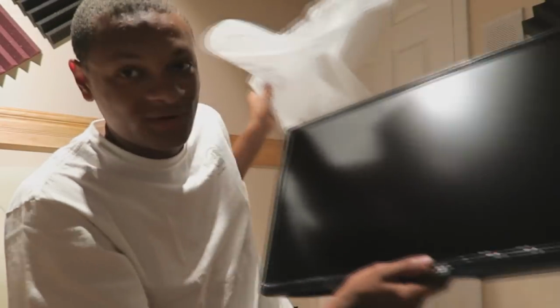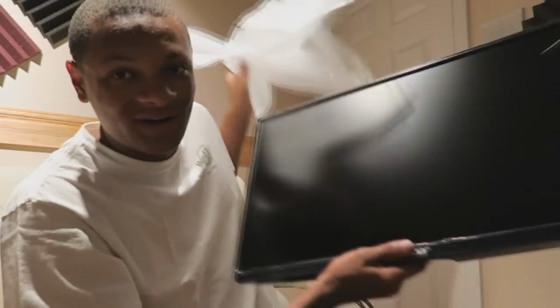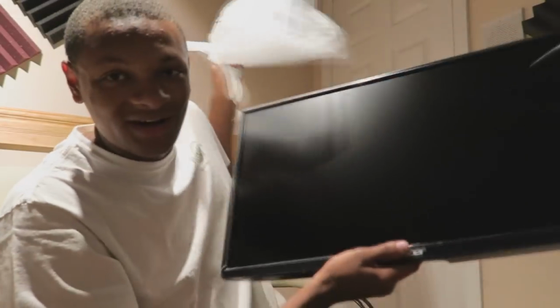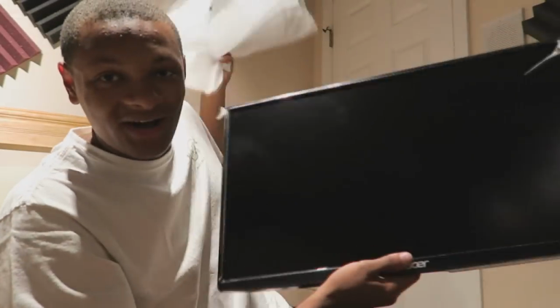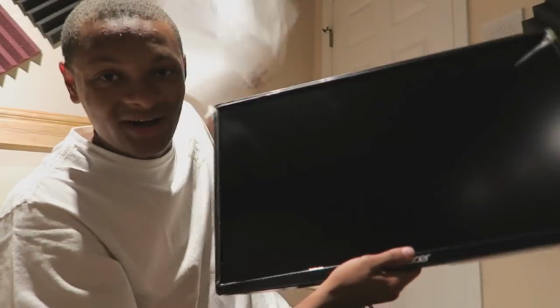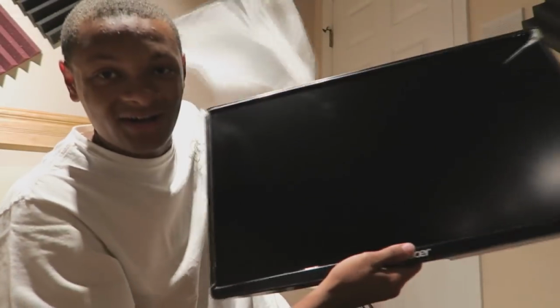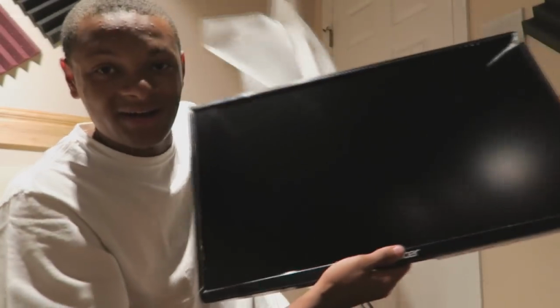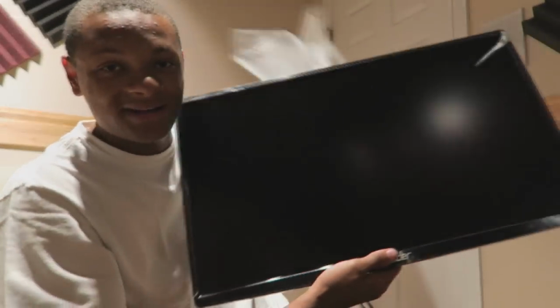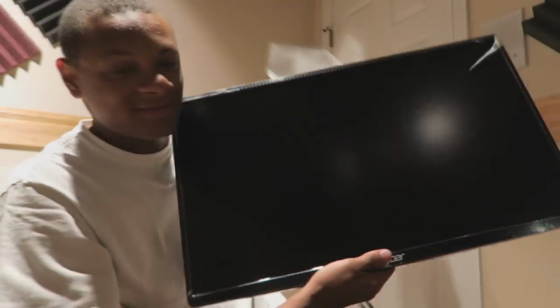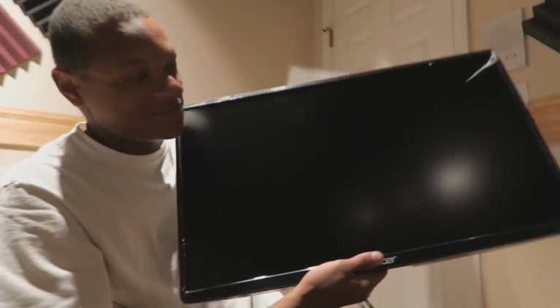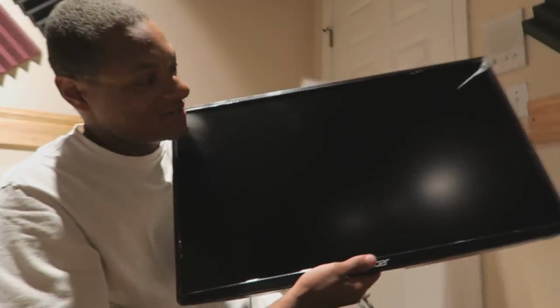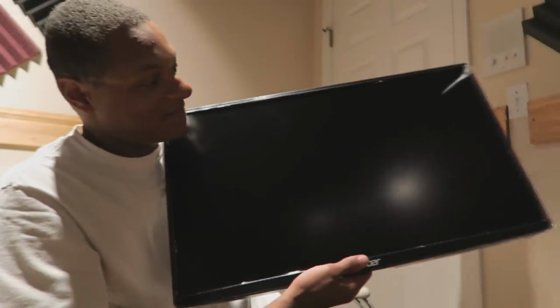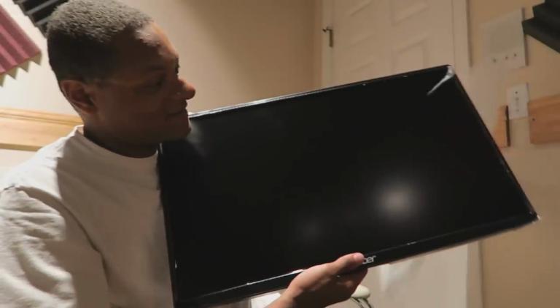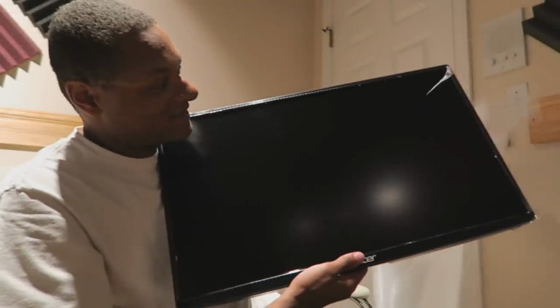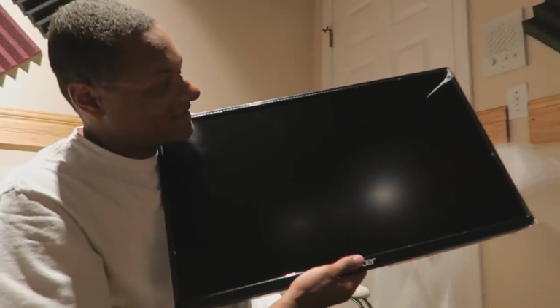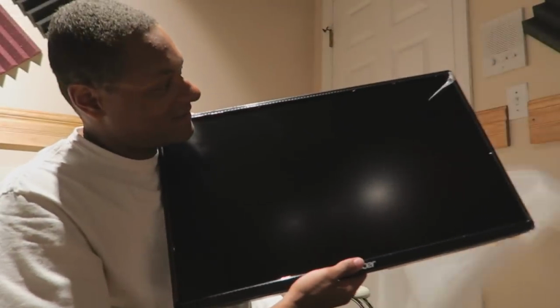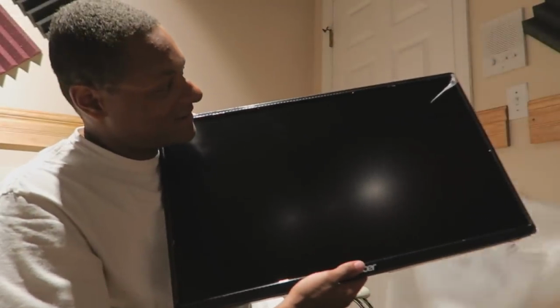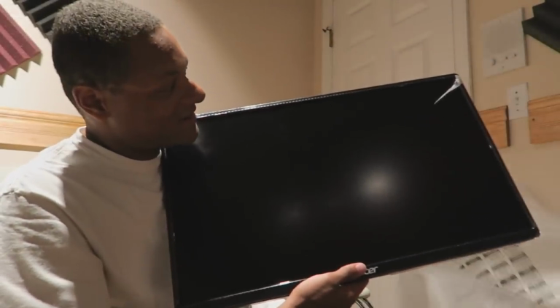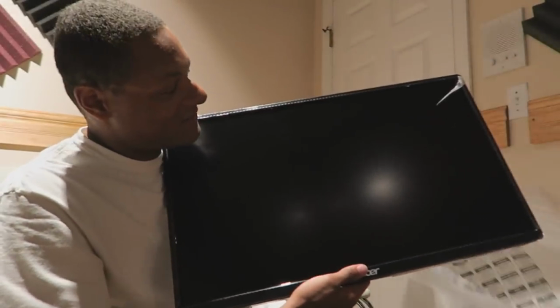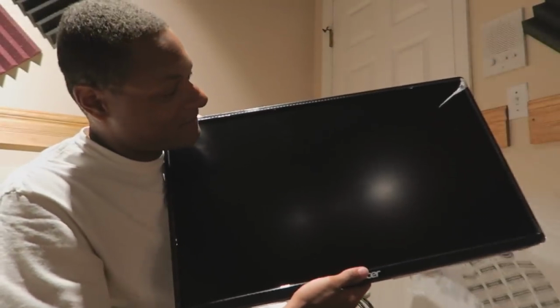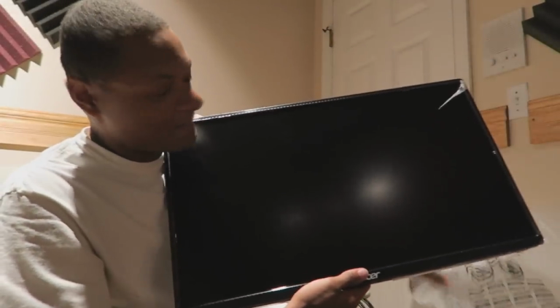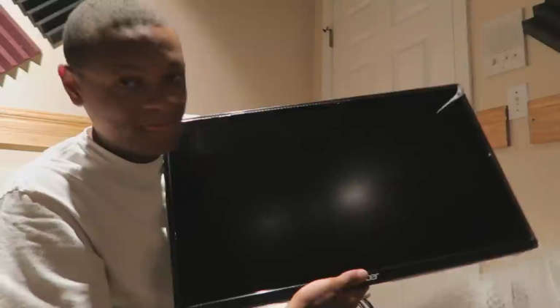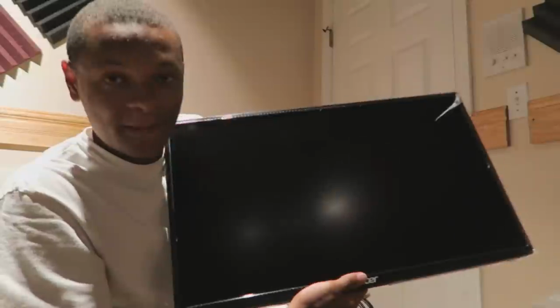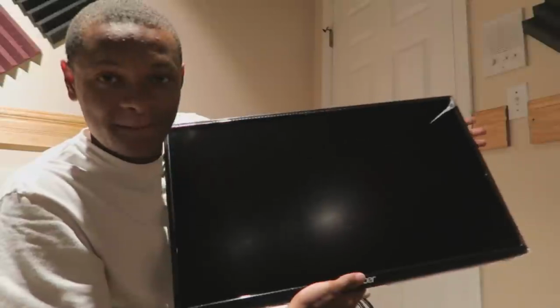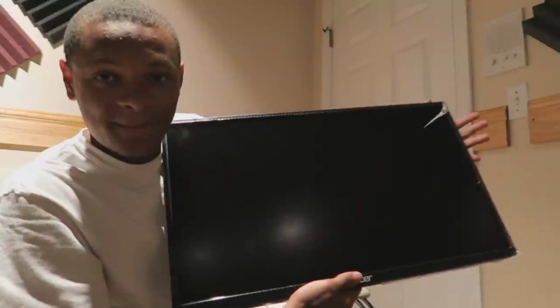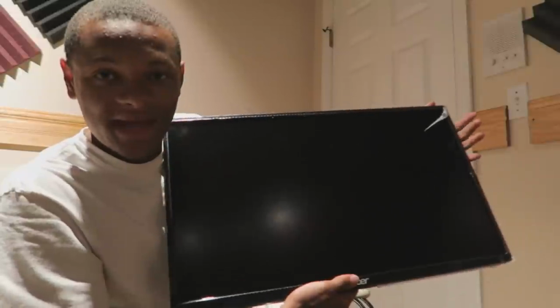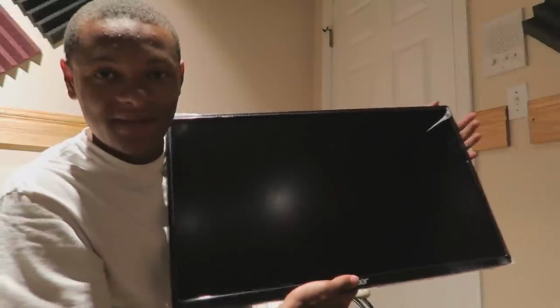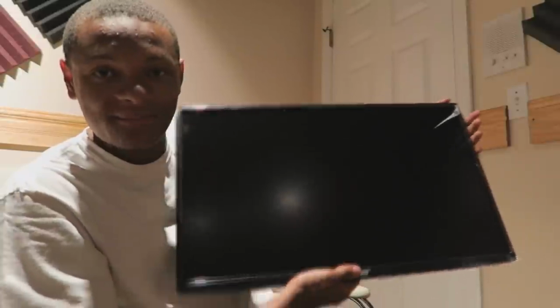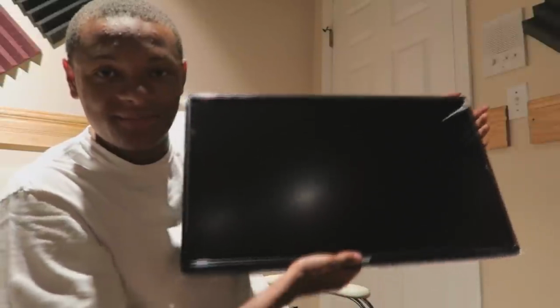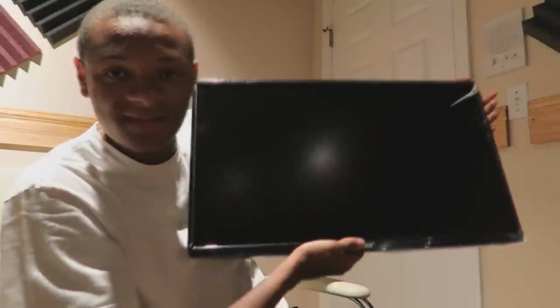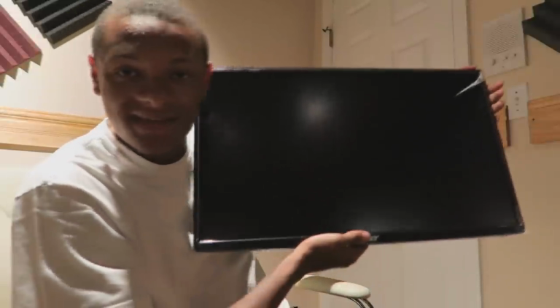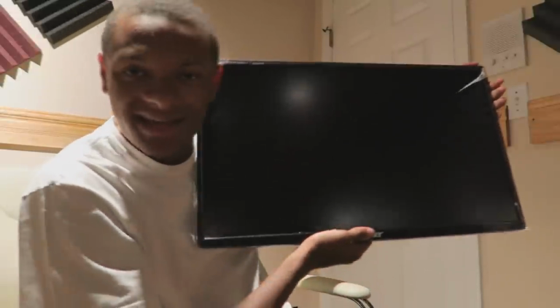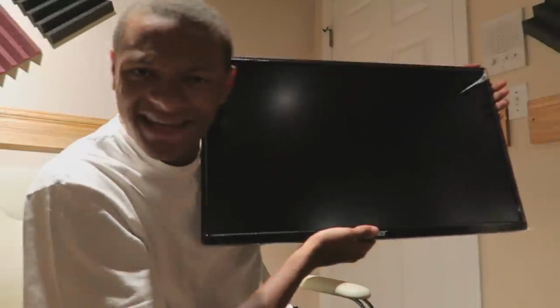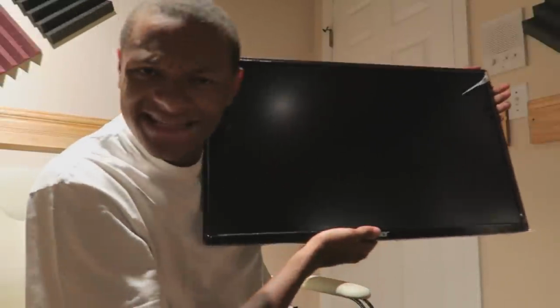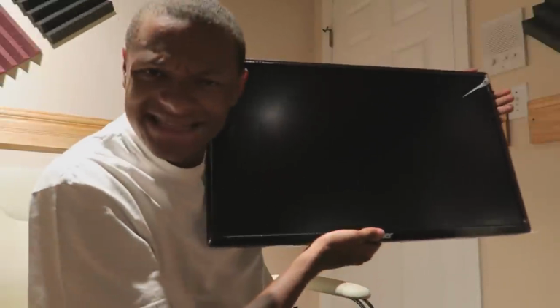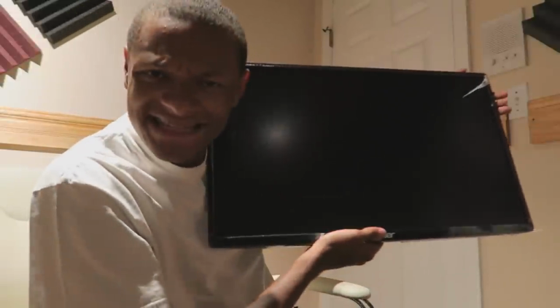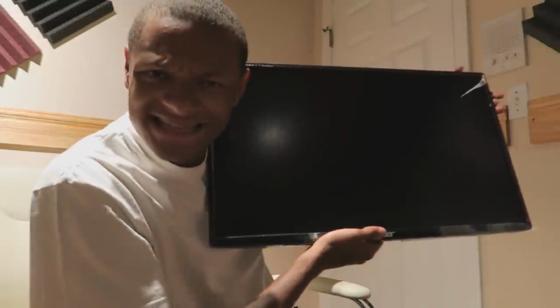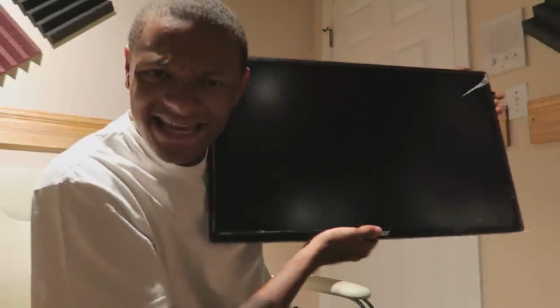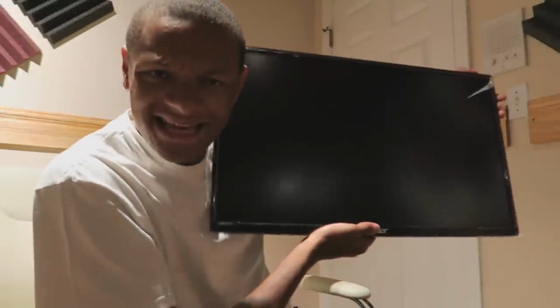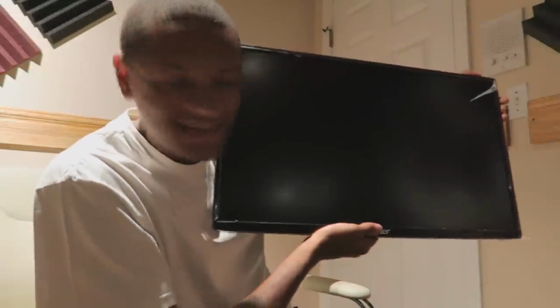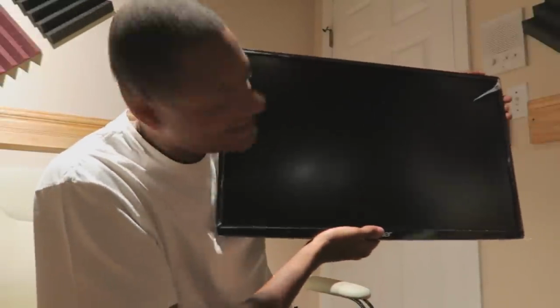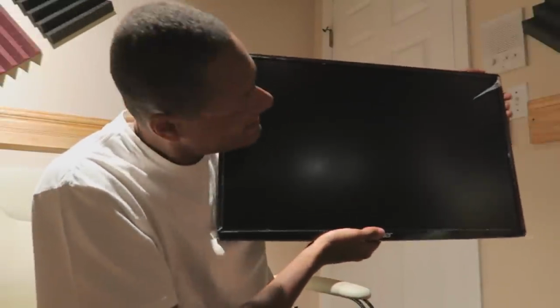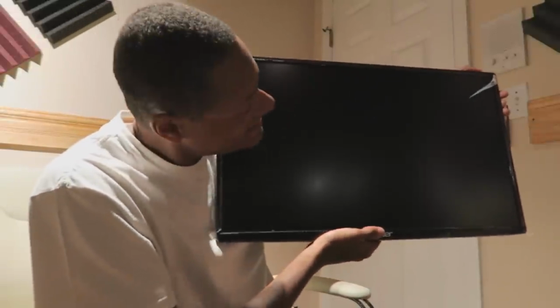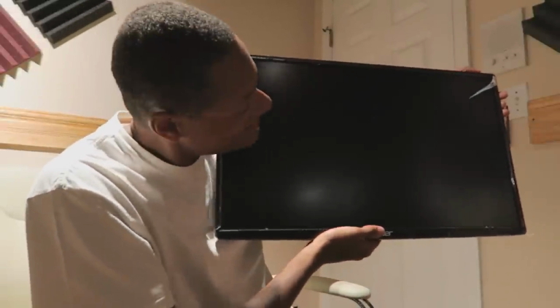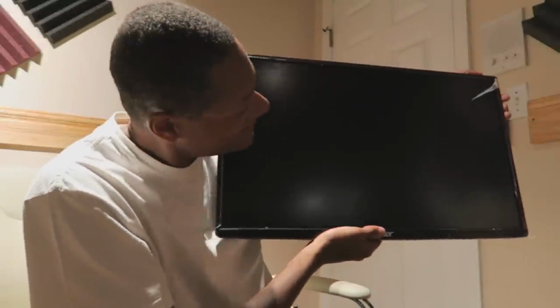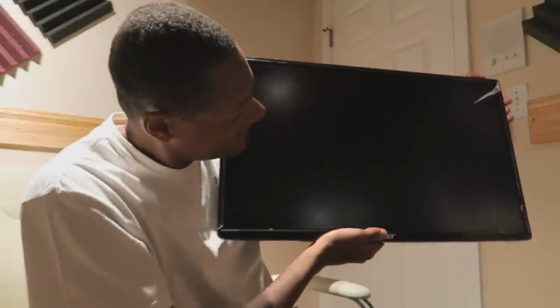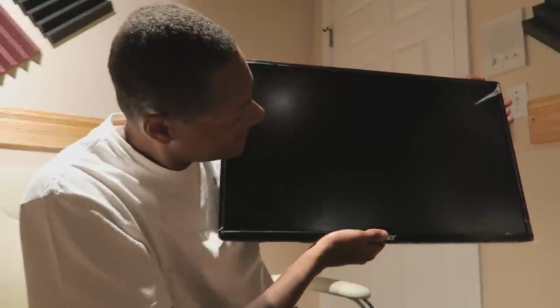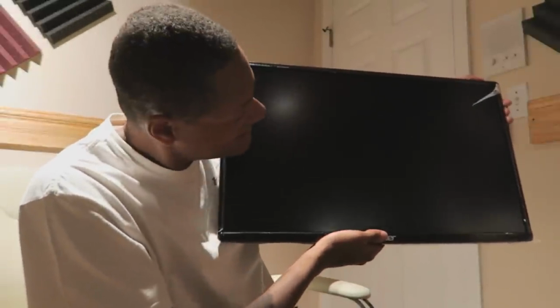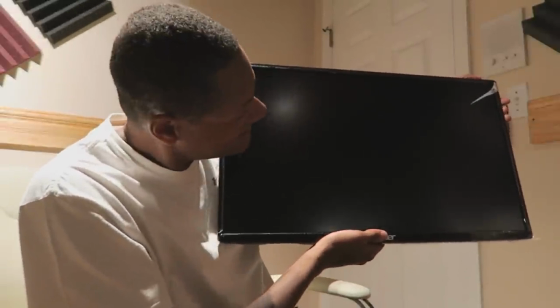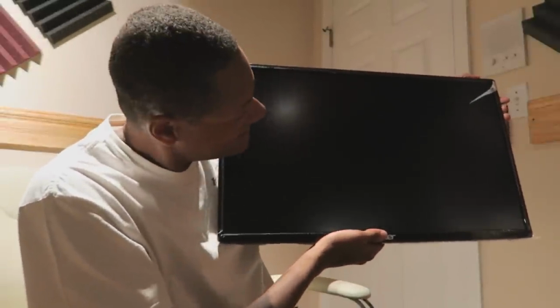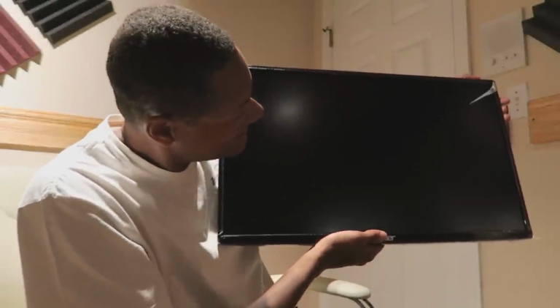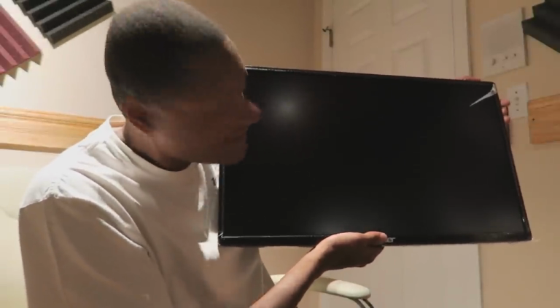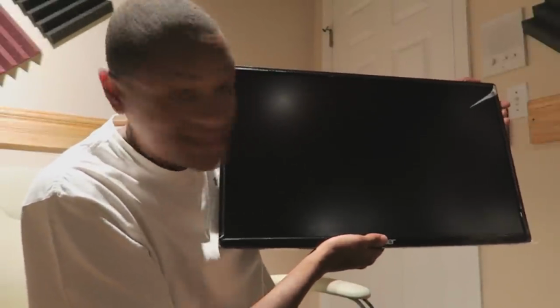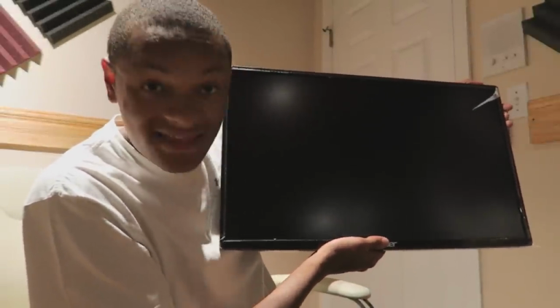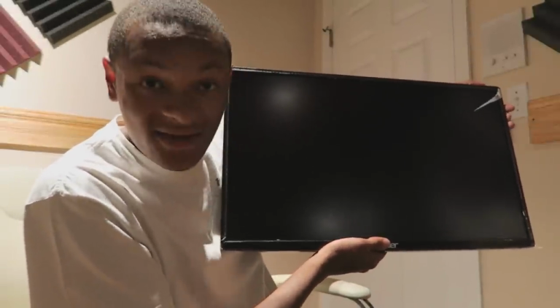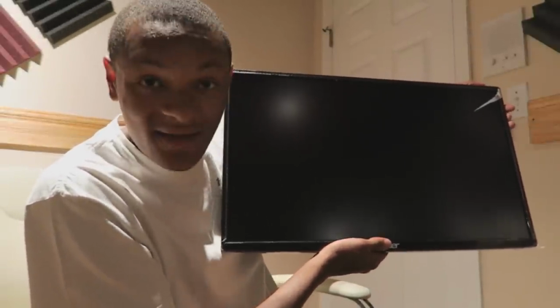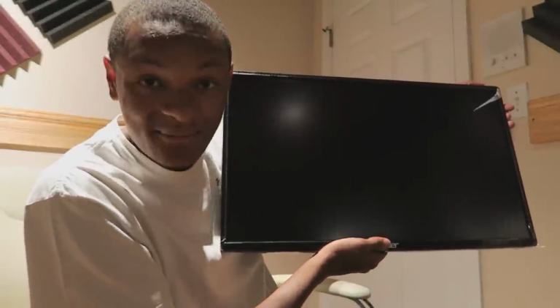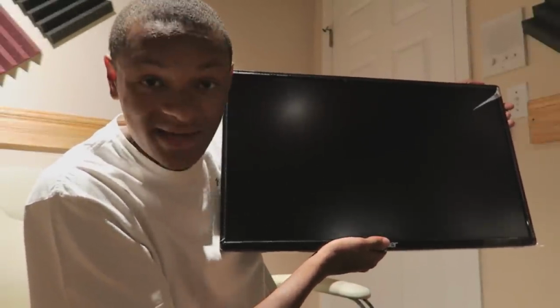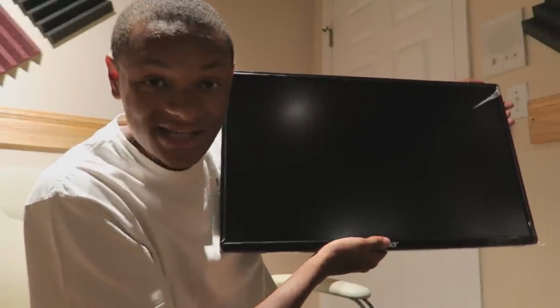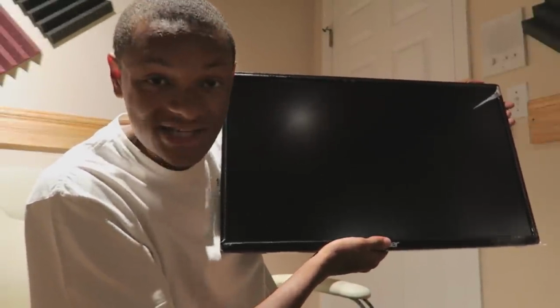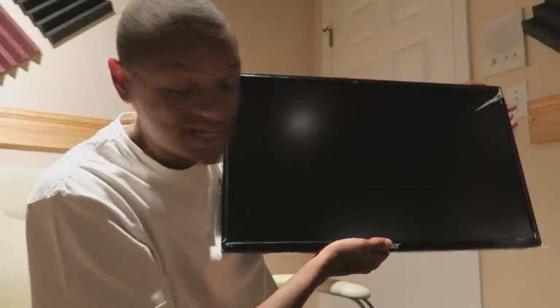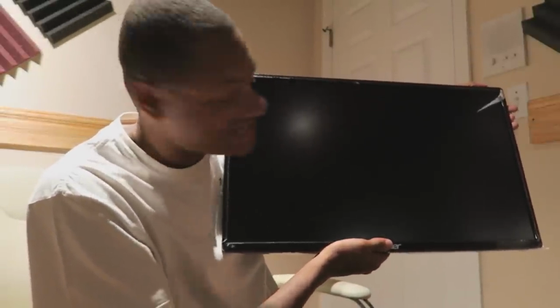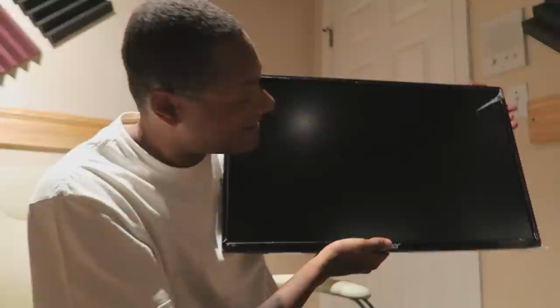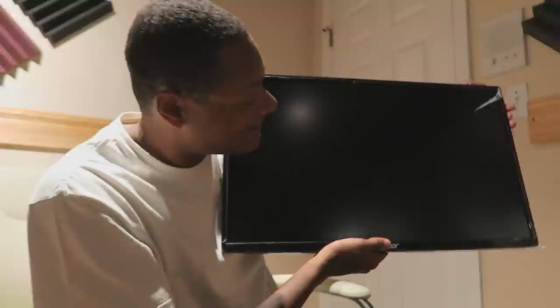Oh, I didn't want to drop it. There we go. Bam. Ain't it sexy? It's pretty nice. I'm kind of jealous now.